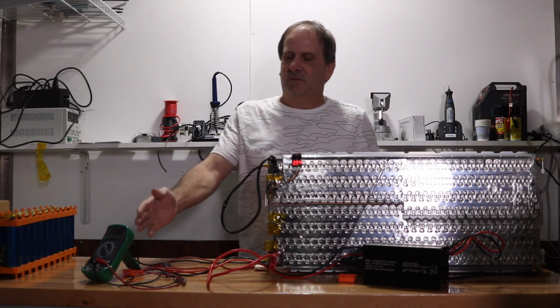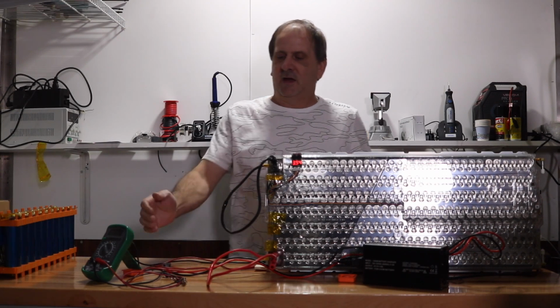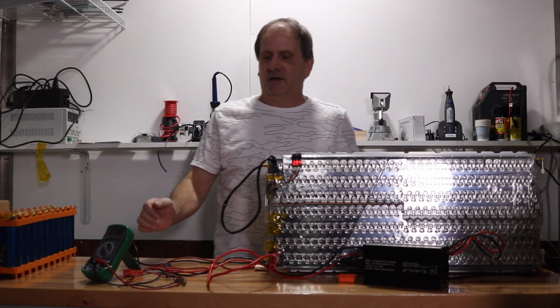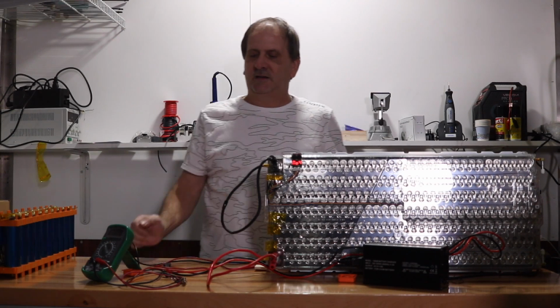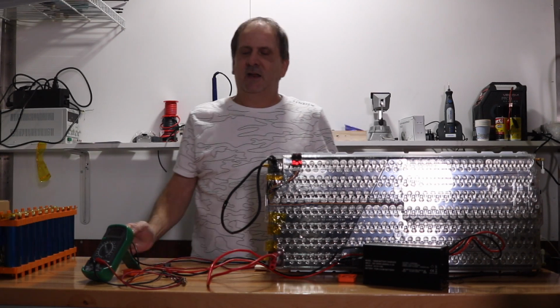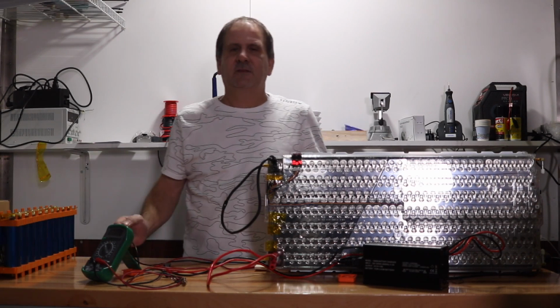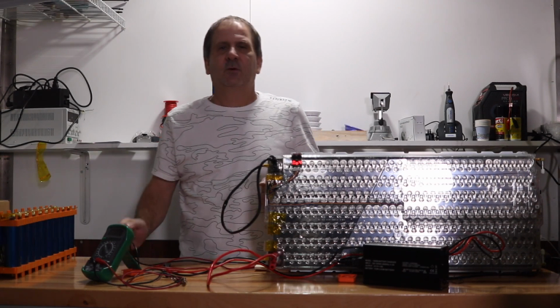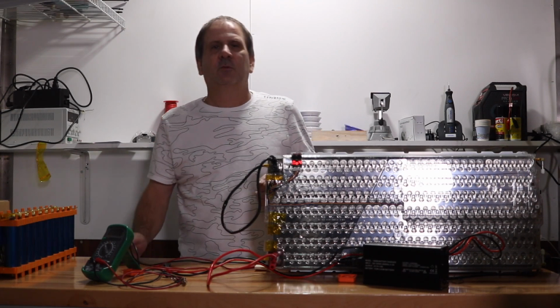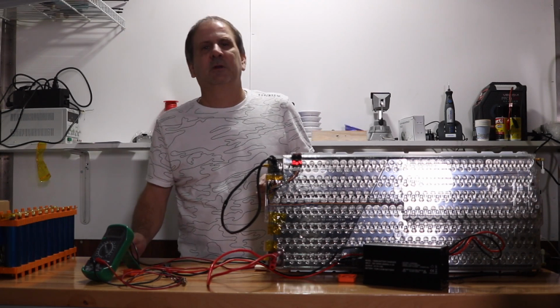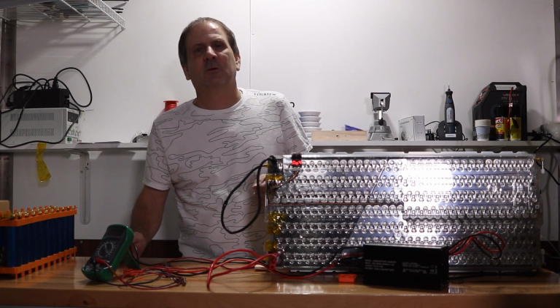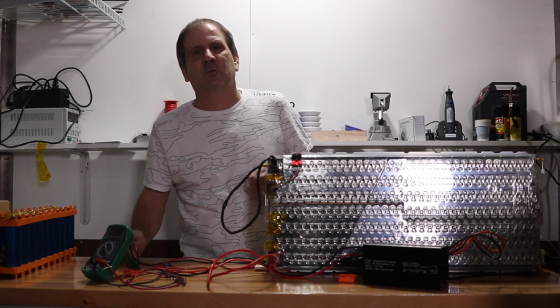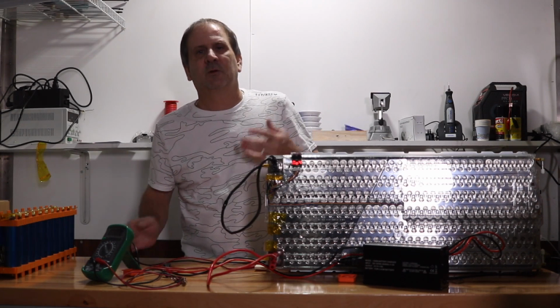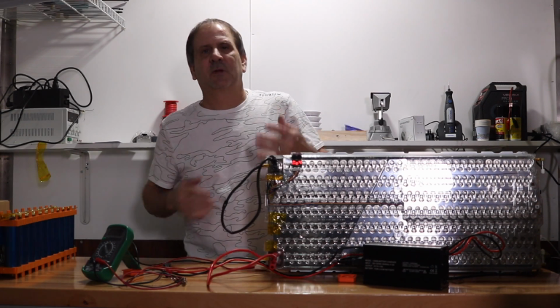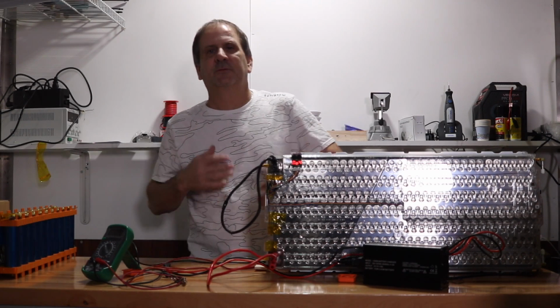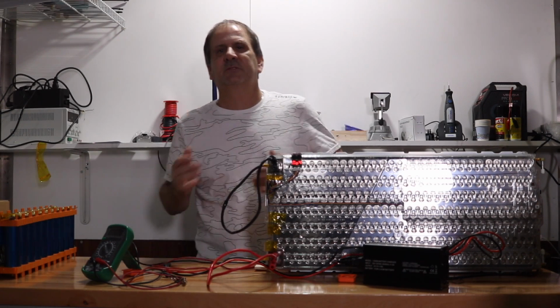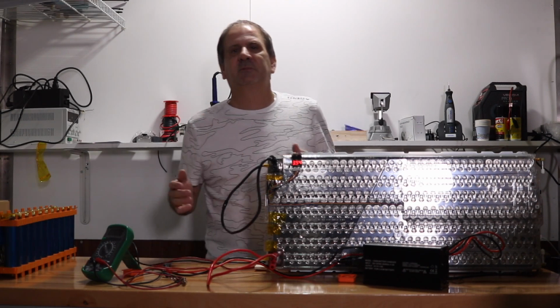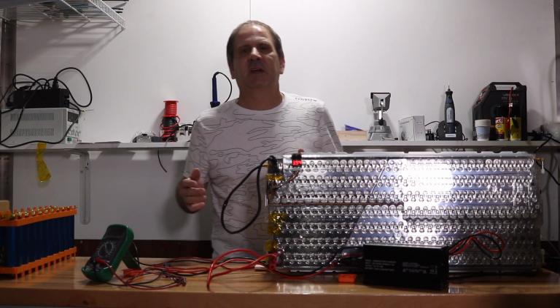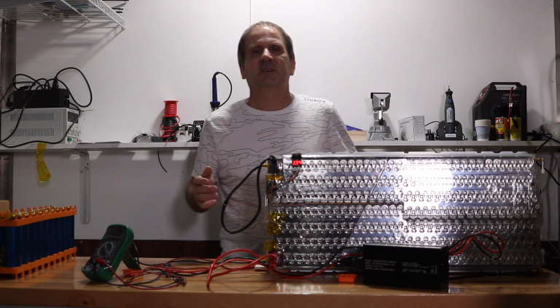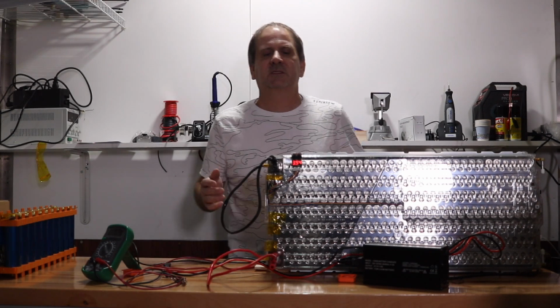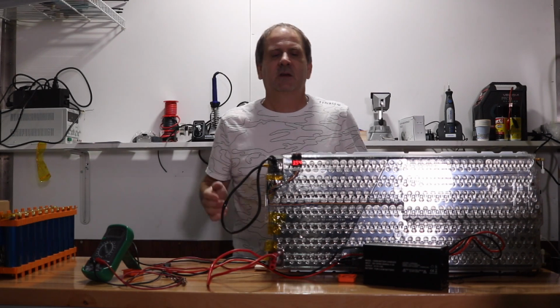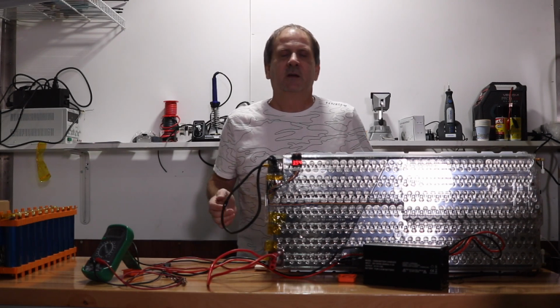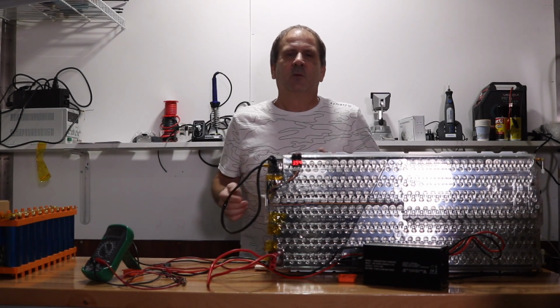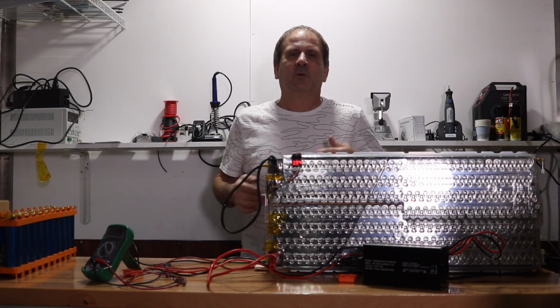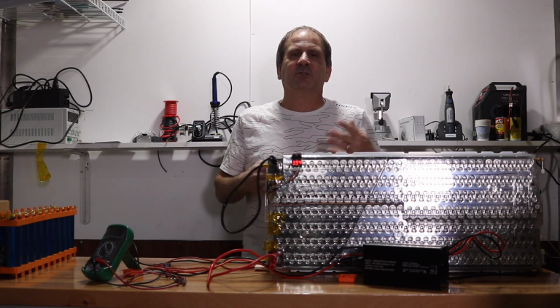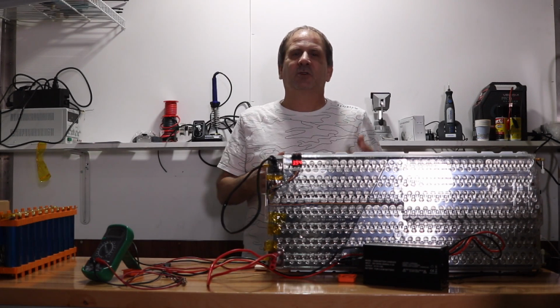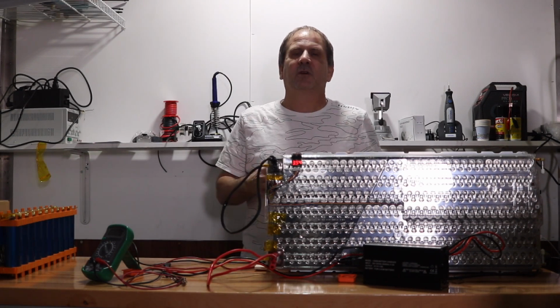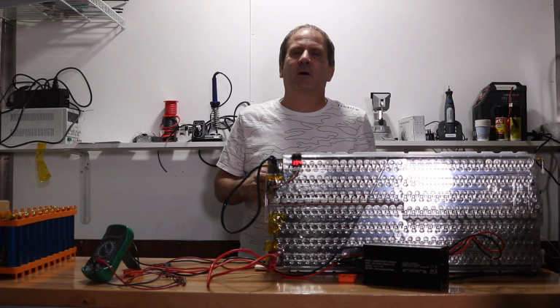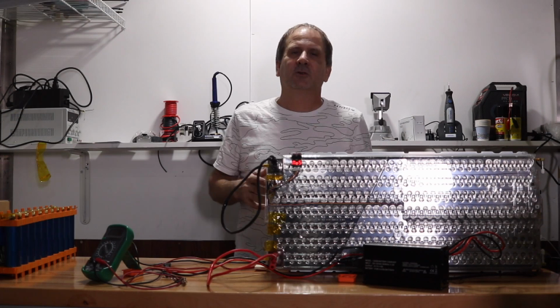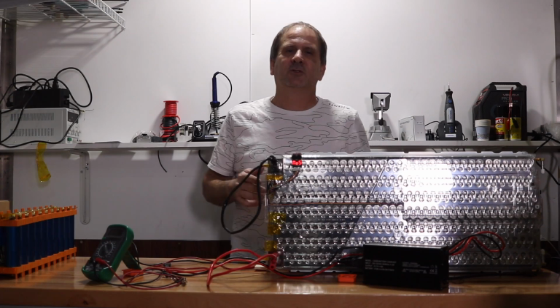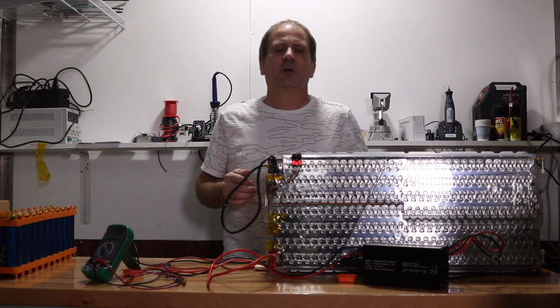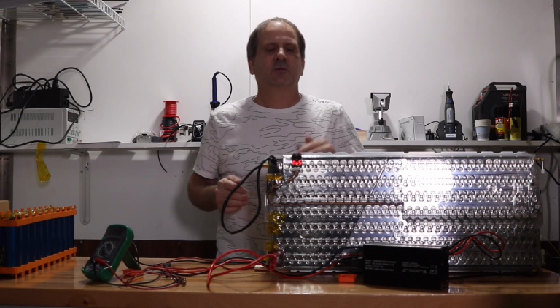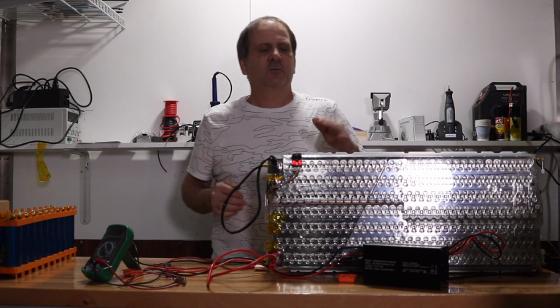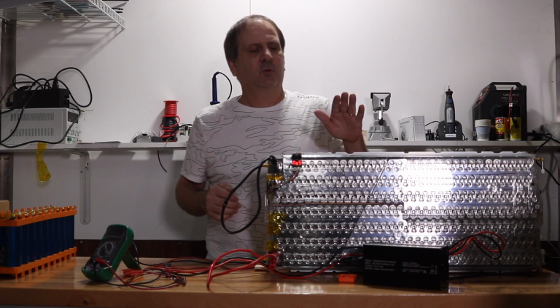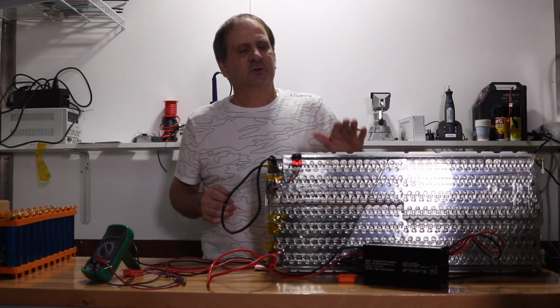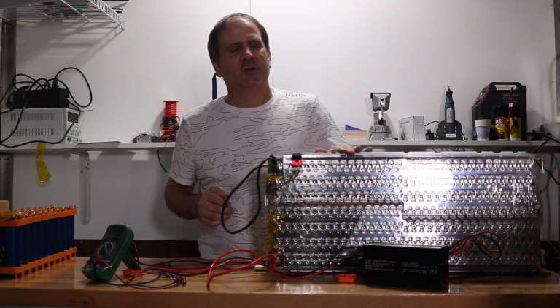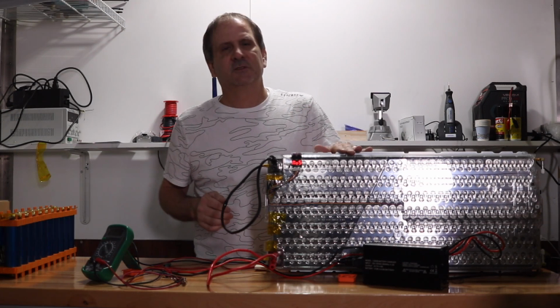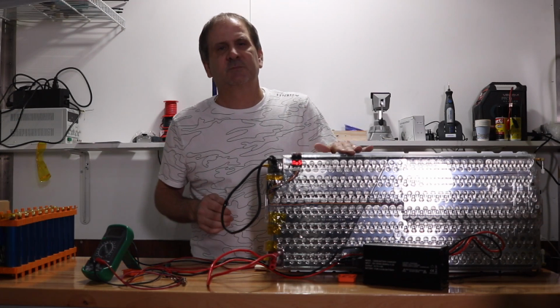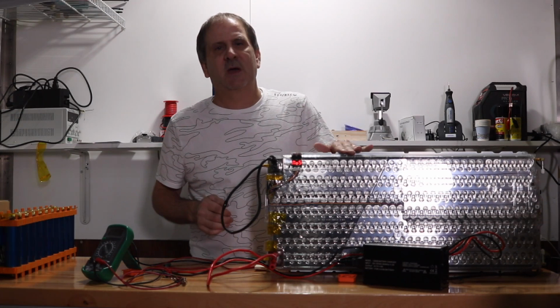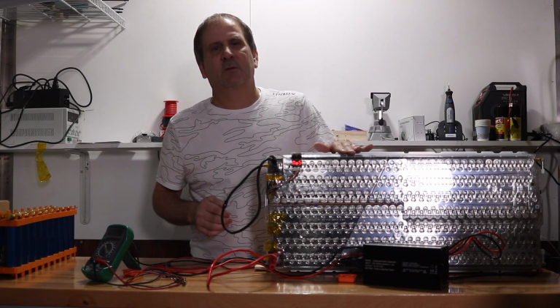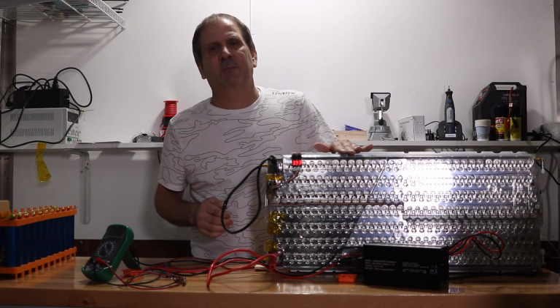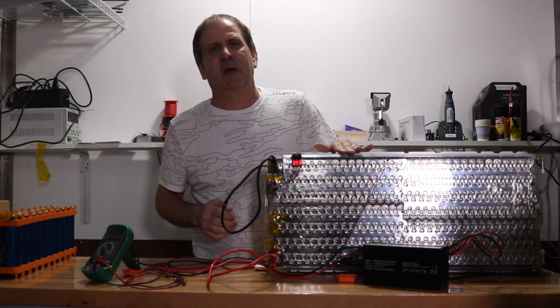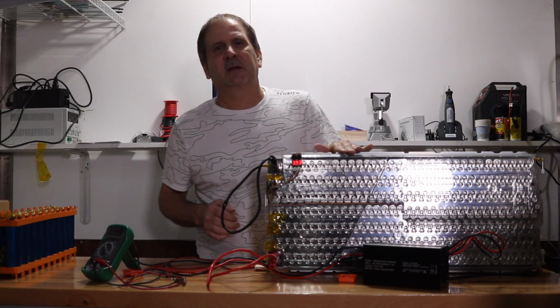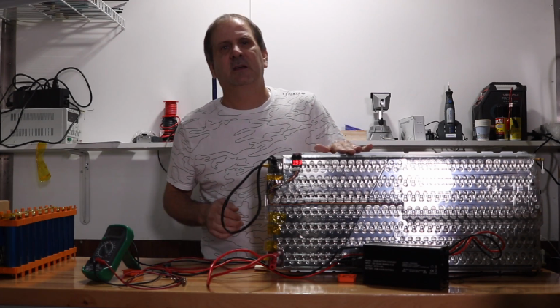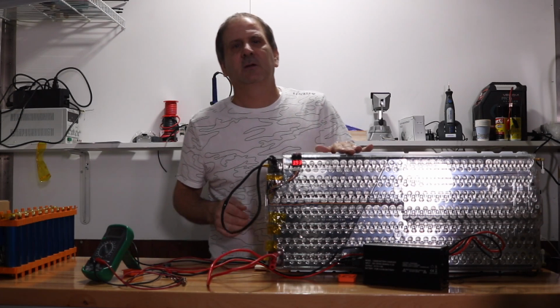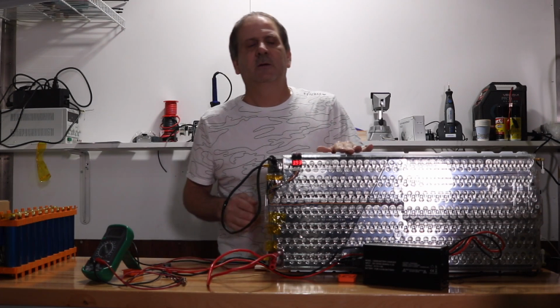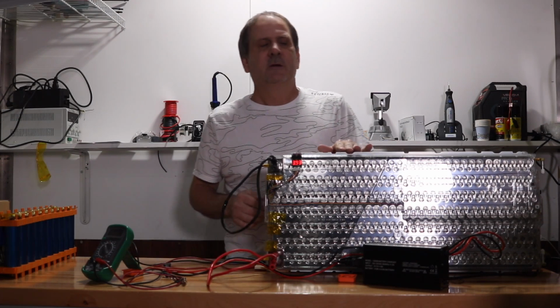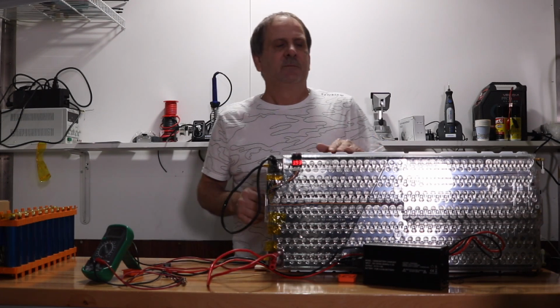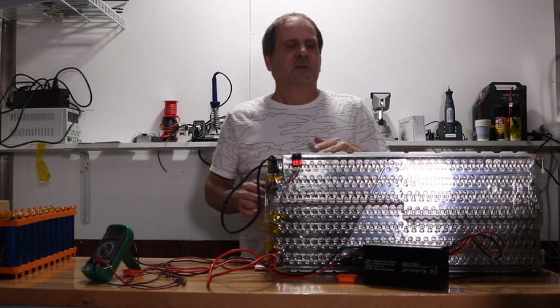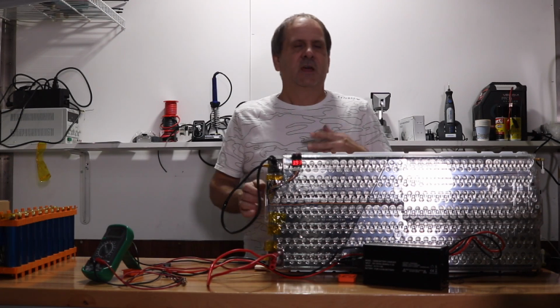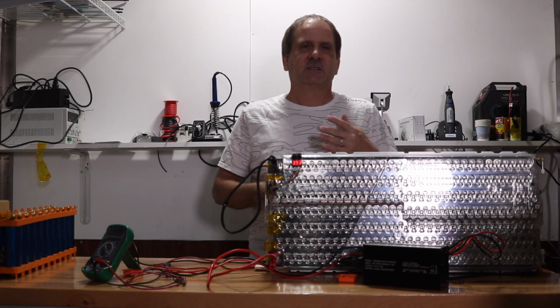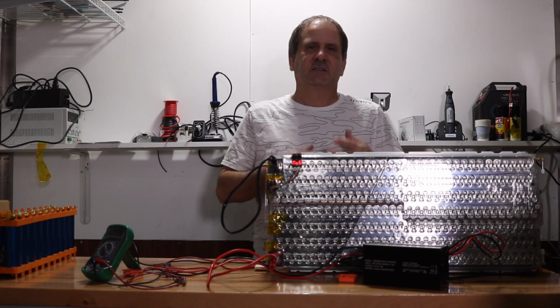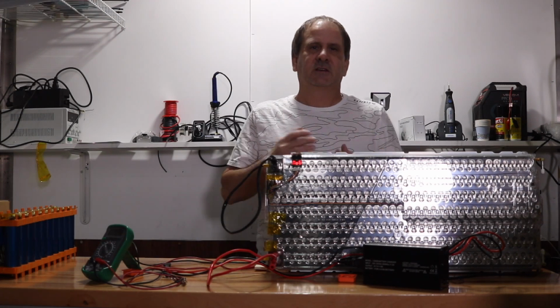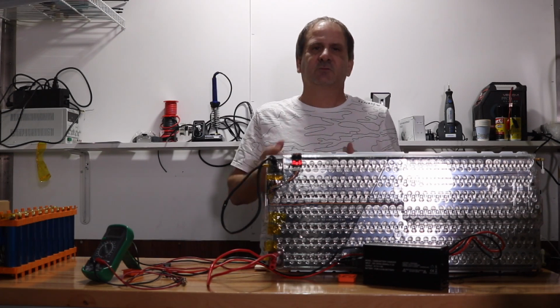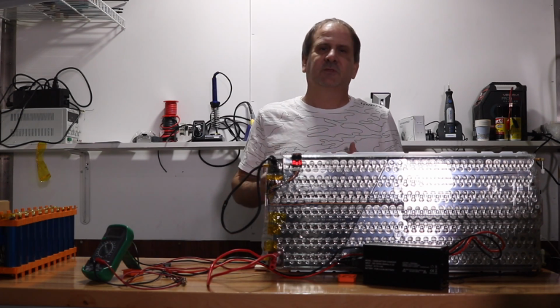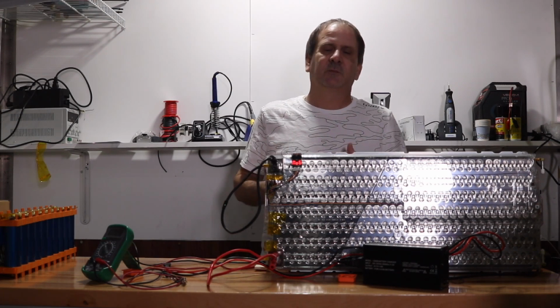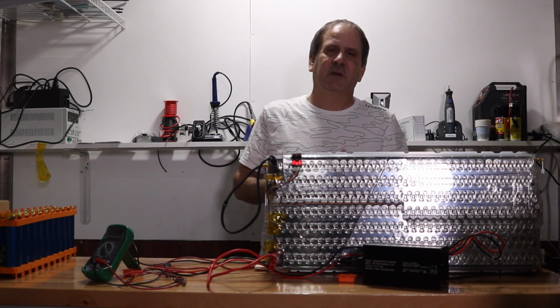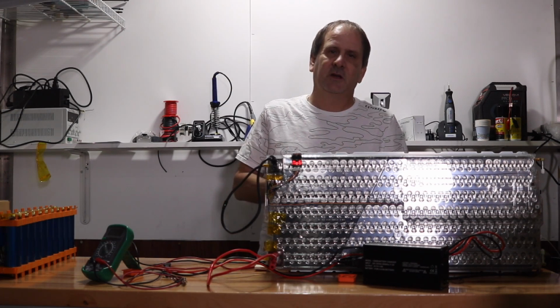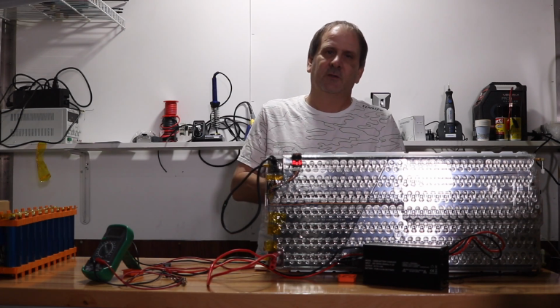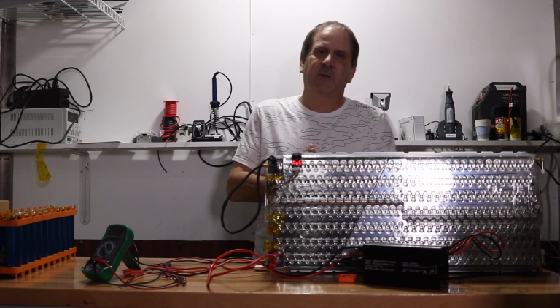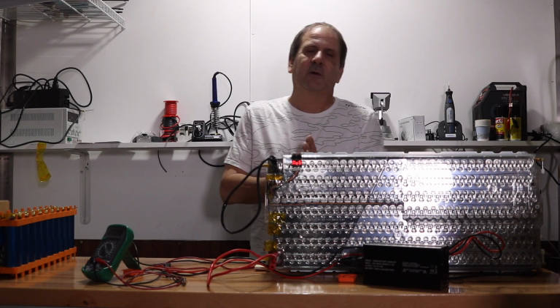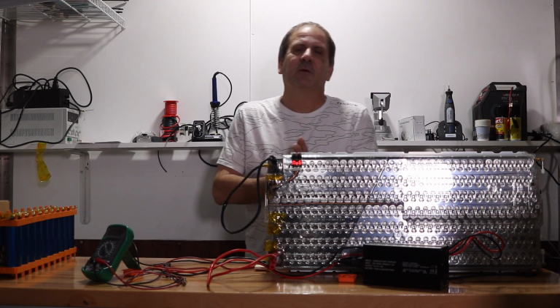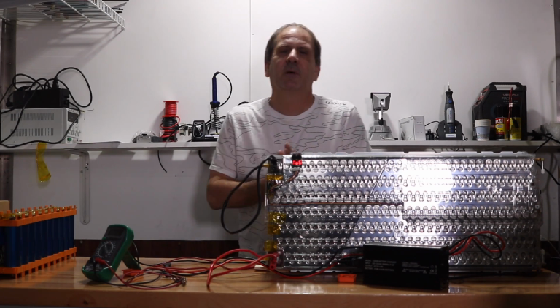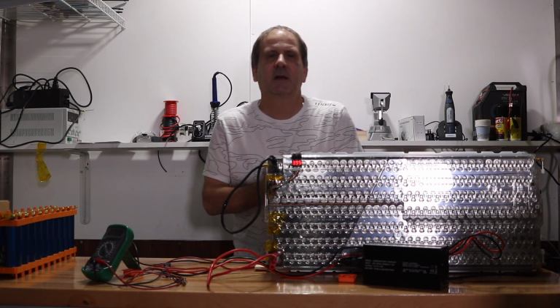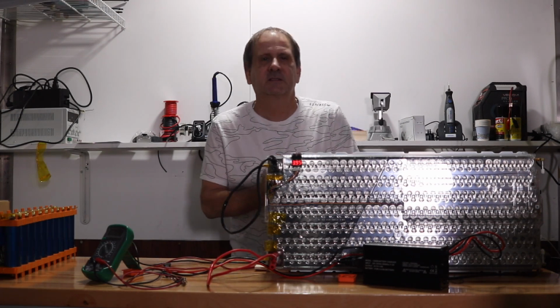I've got my handy dandy voltmeter. We're going to run through some tests. We're going to show you how our charger works on this battery pack here, as it does with the many other battery packs.